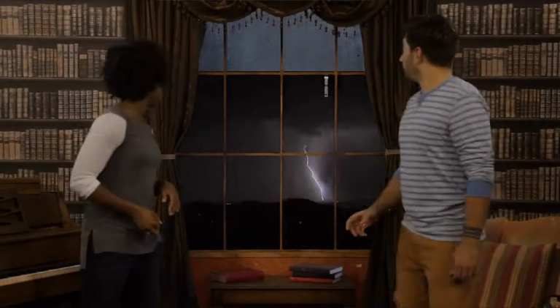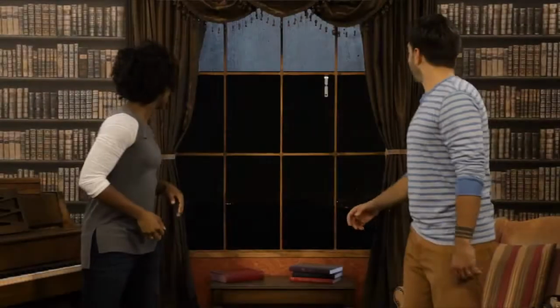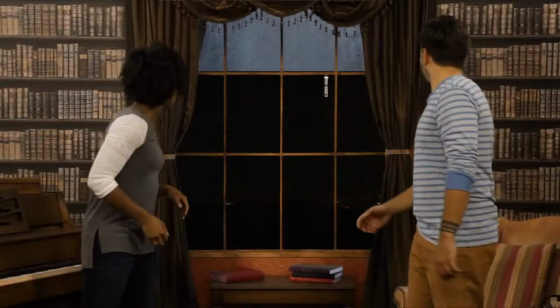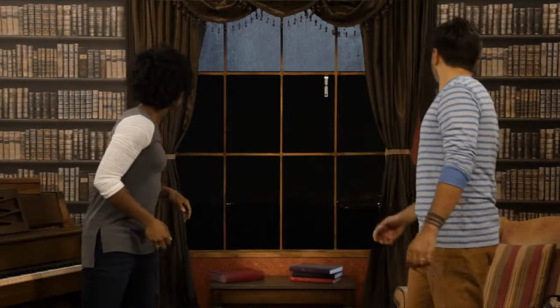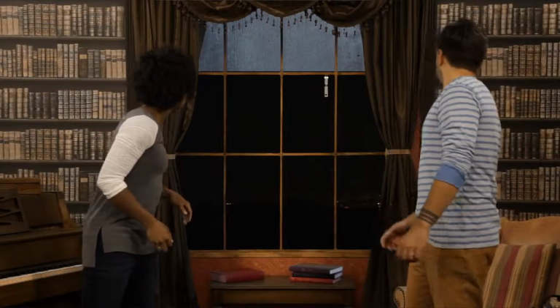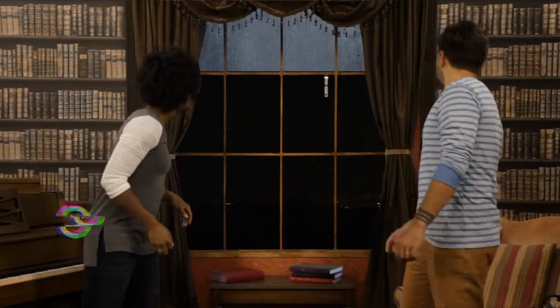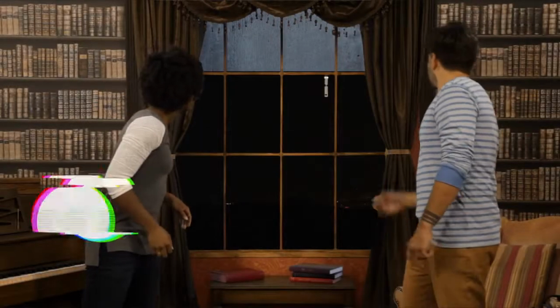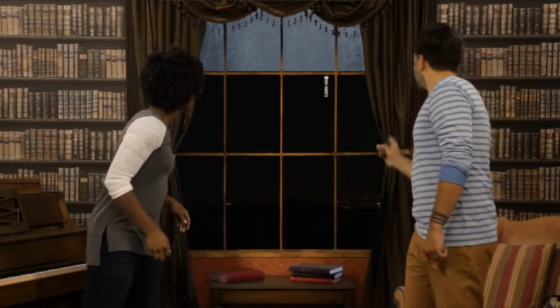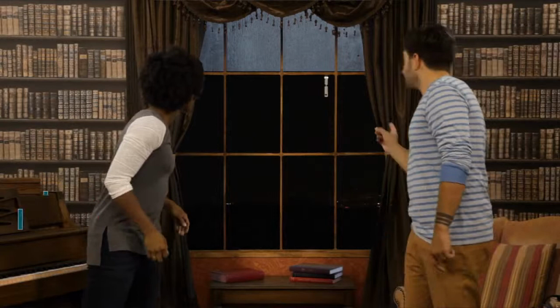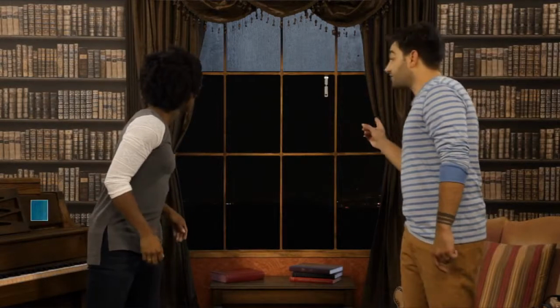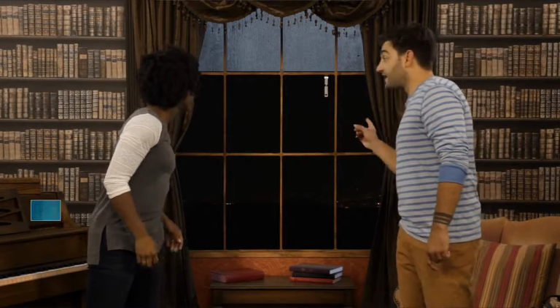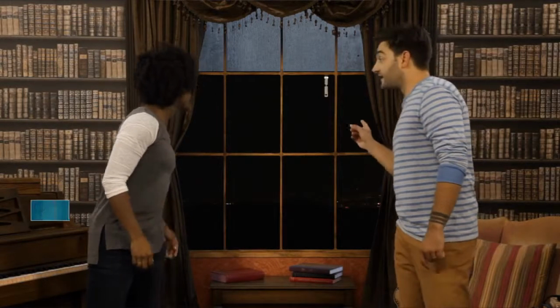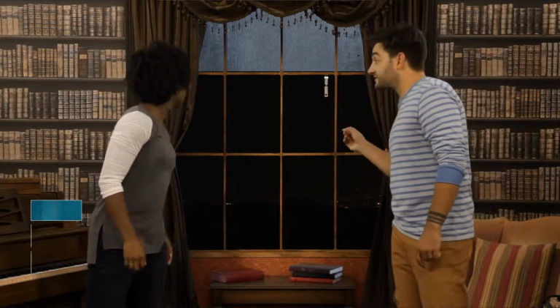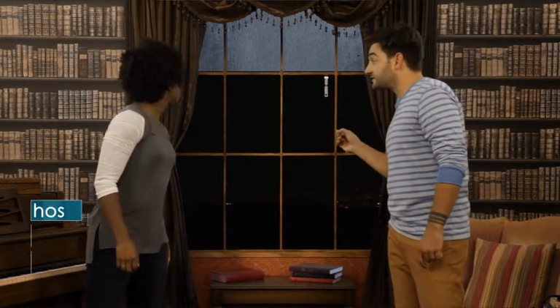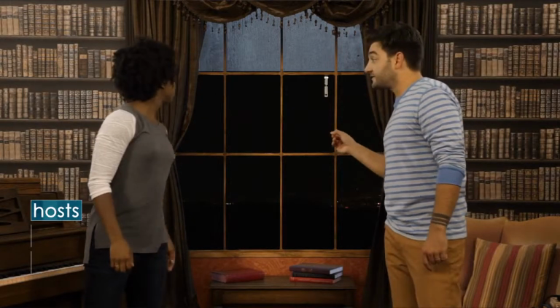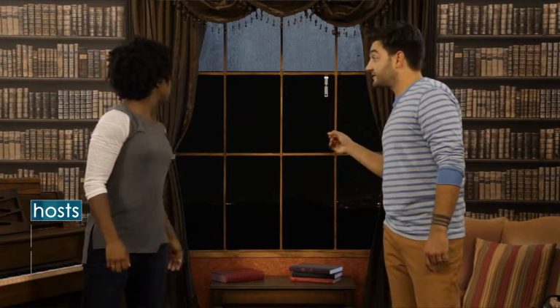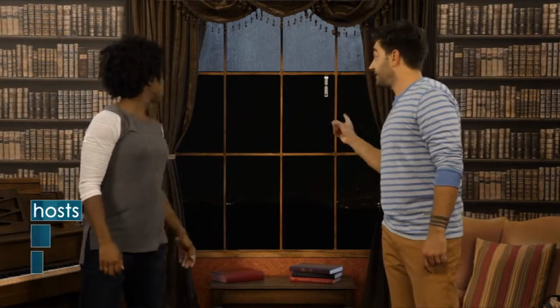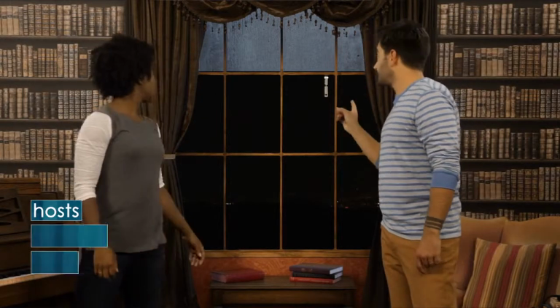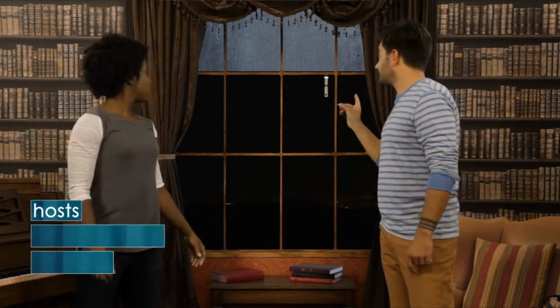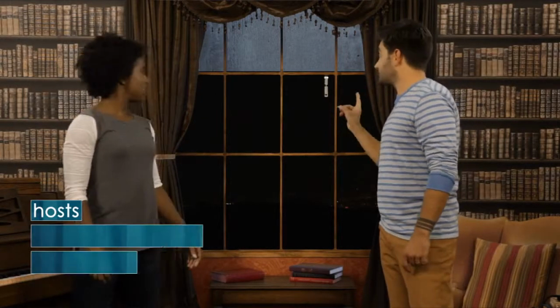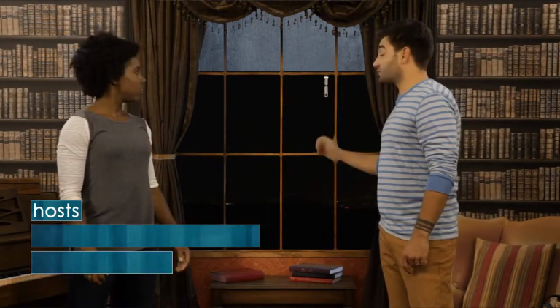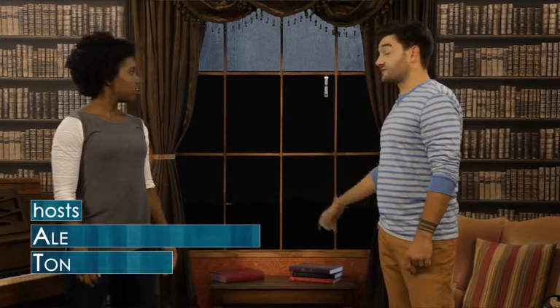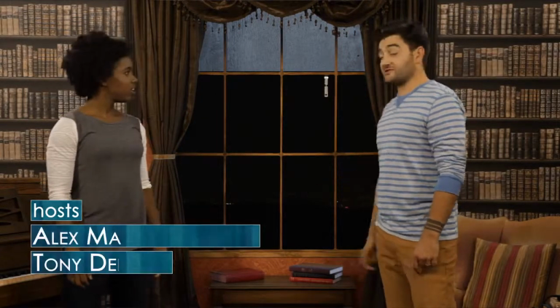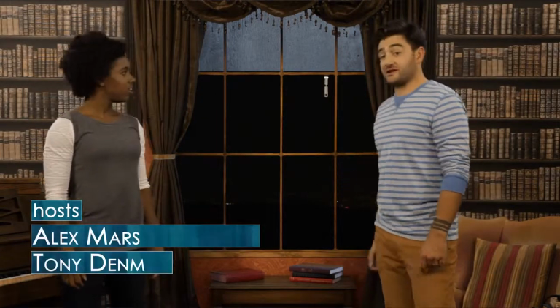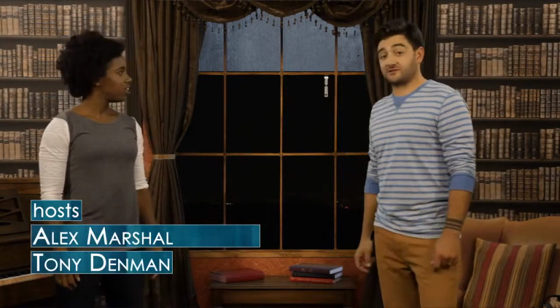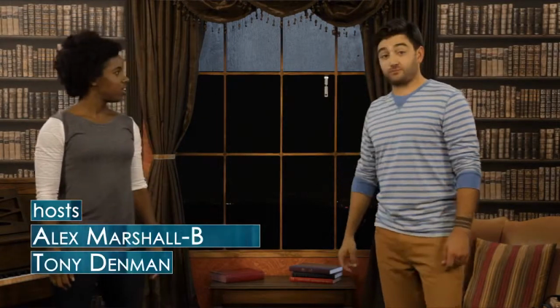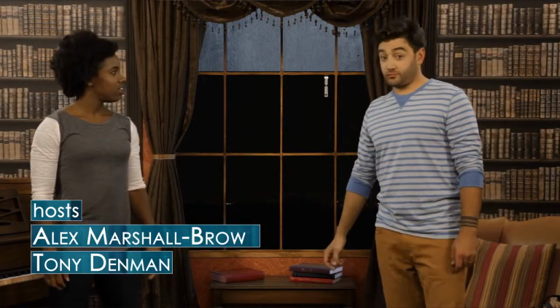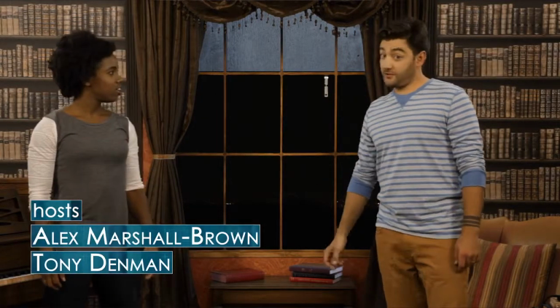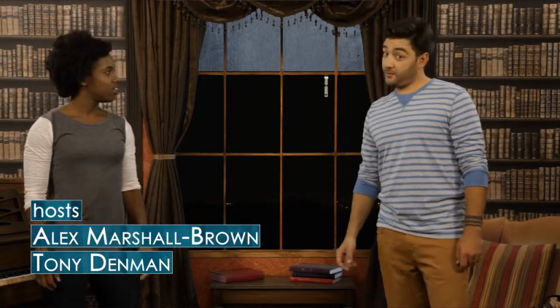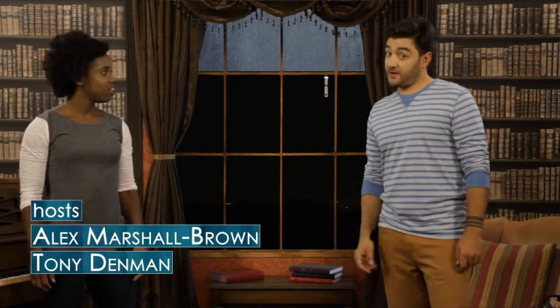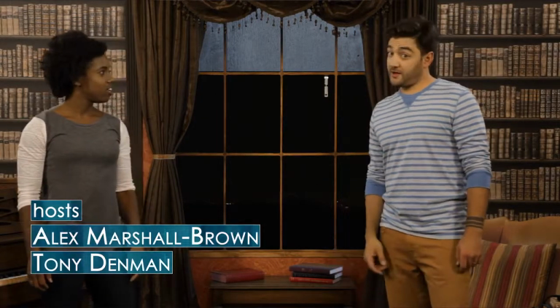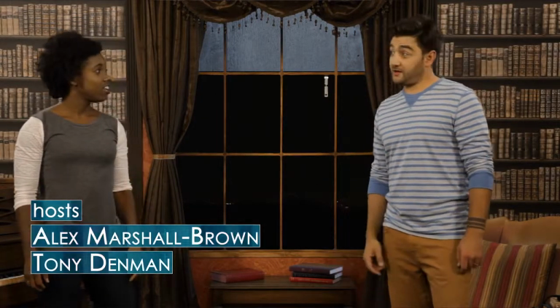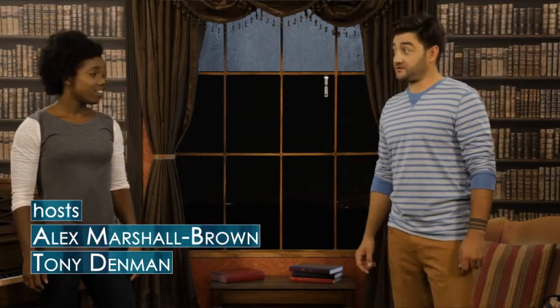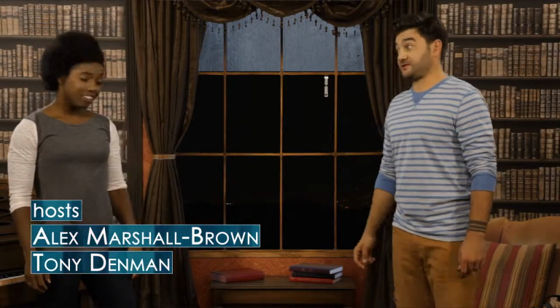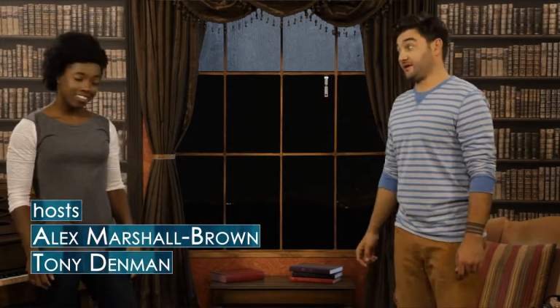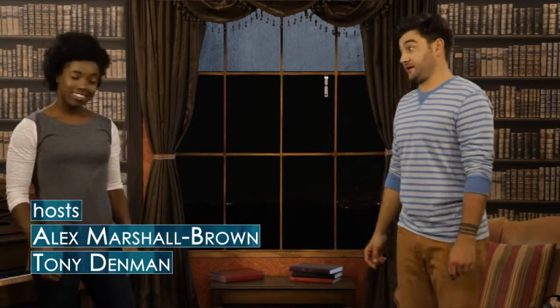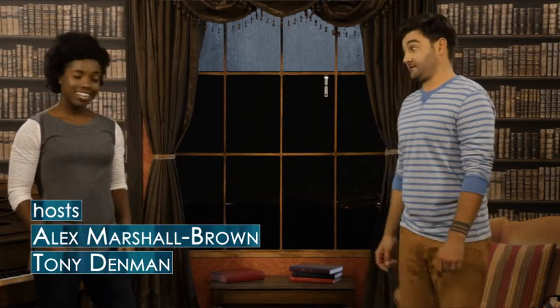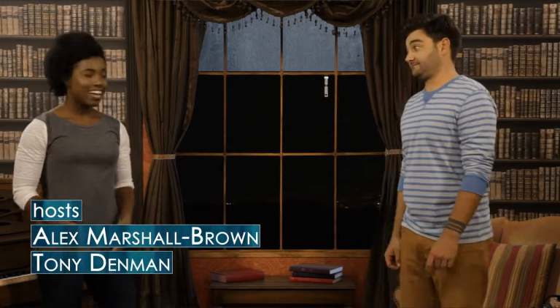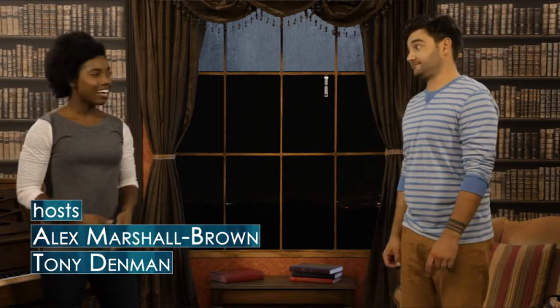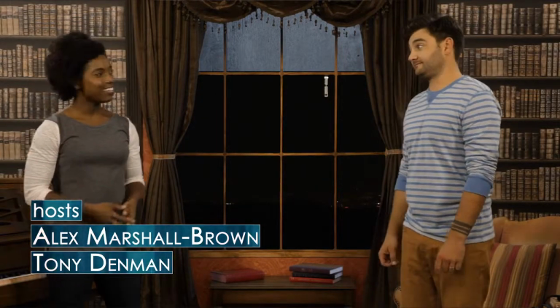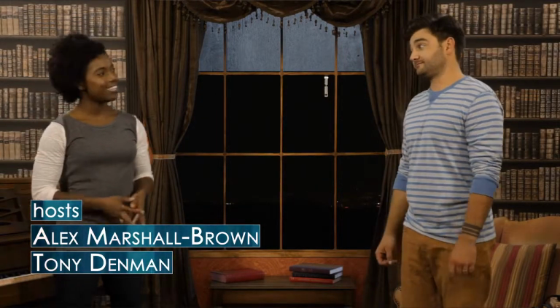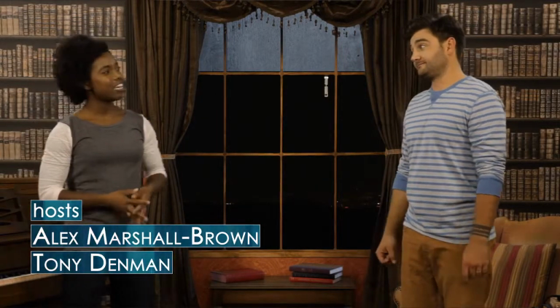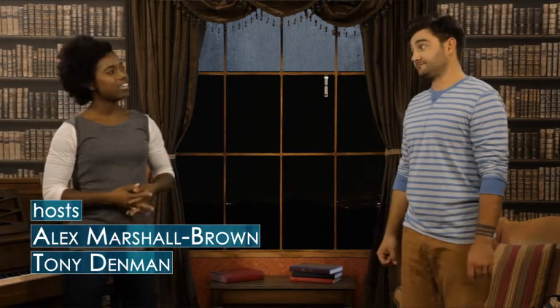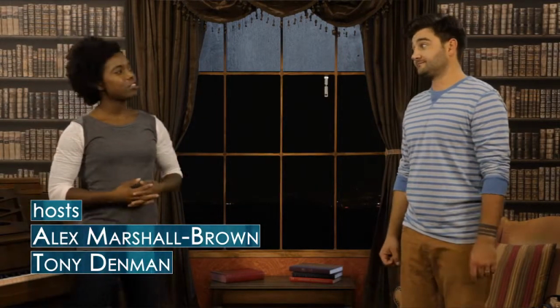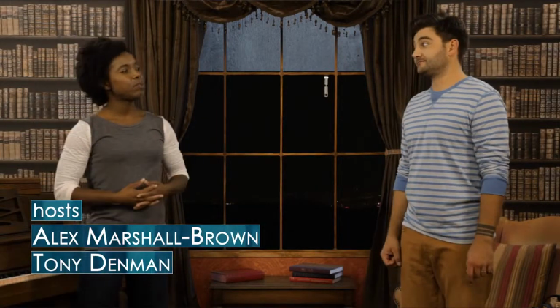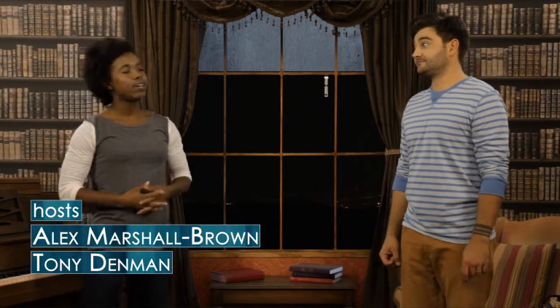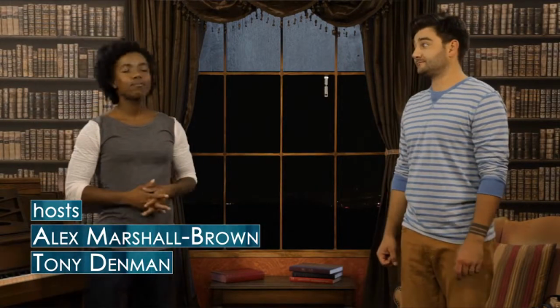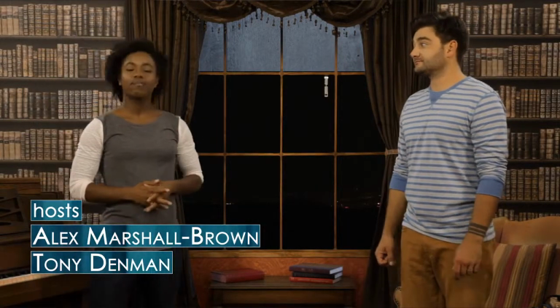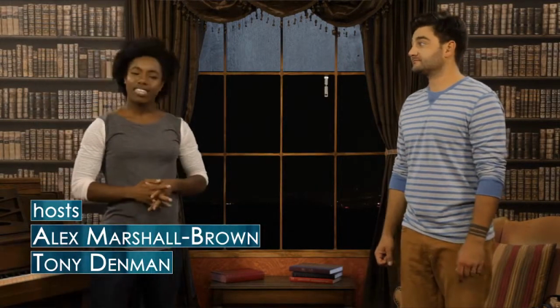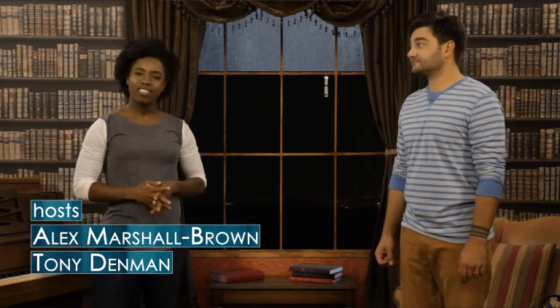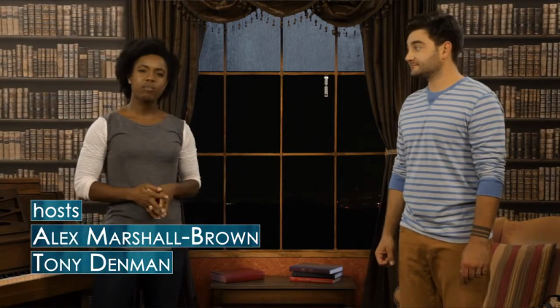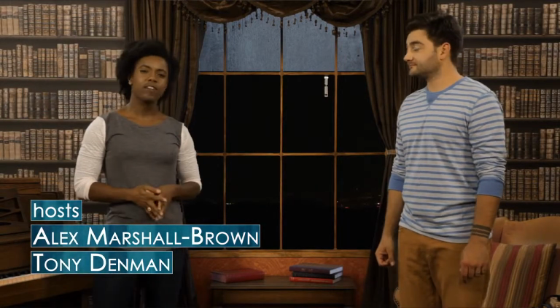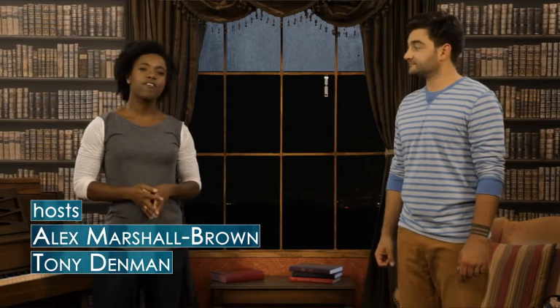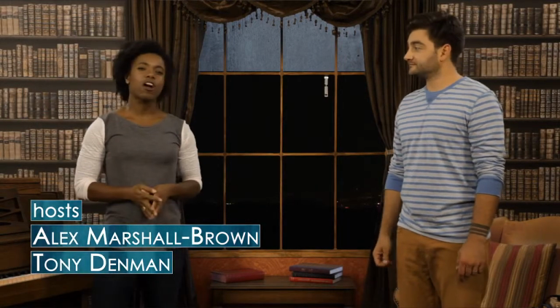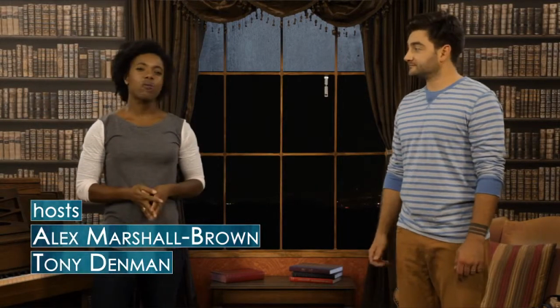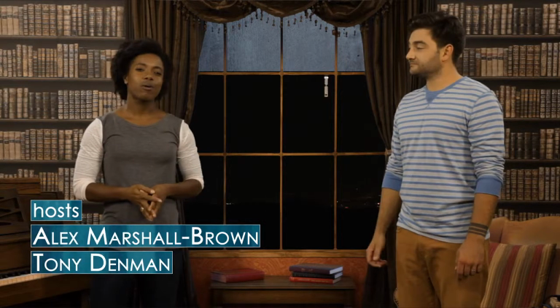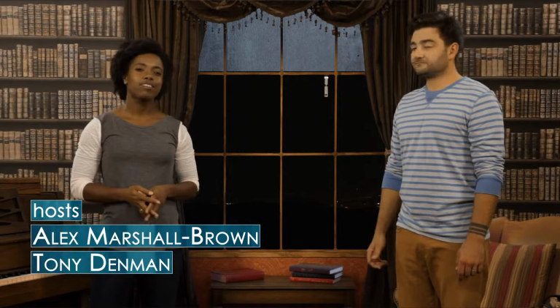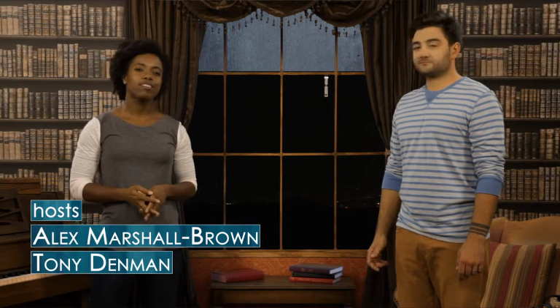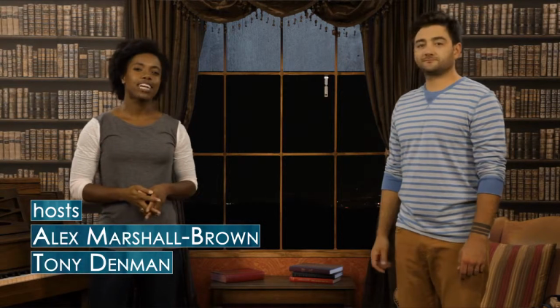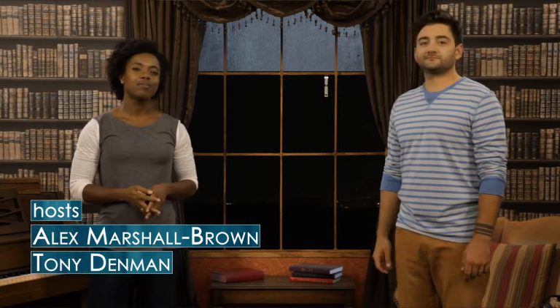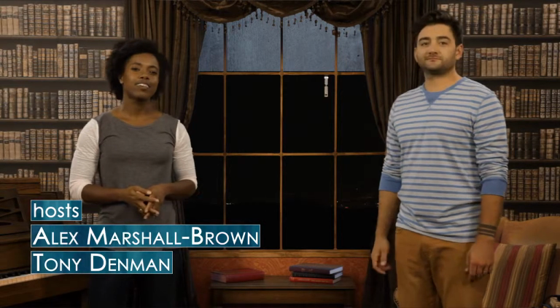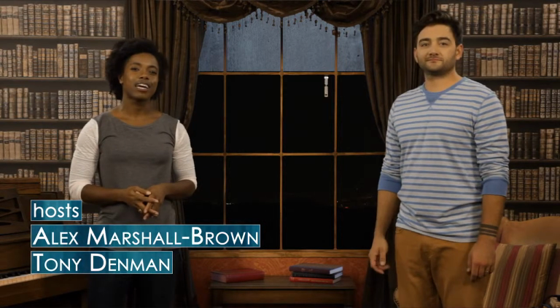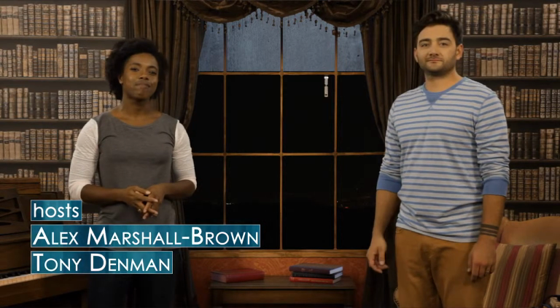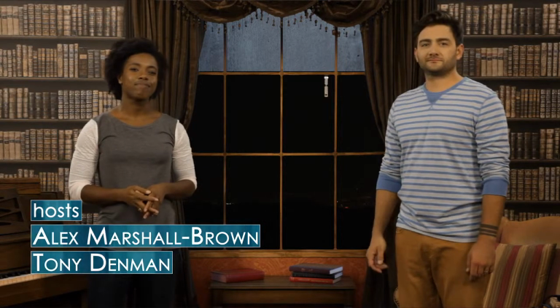Whoa! Did you hear that? That storm sounds pretty bad outside. Yeah, it does, but it's pretty far away. We've still got some time.